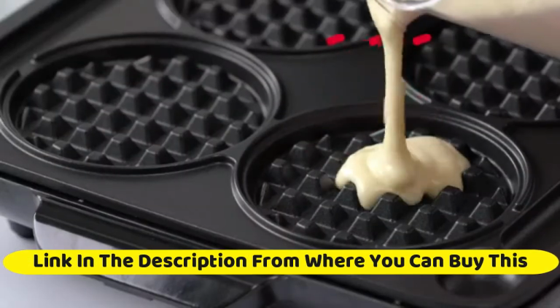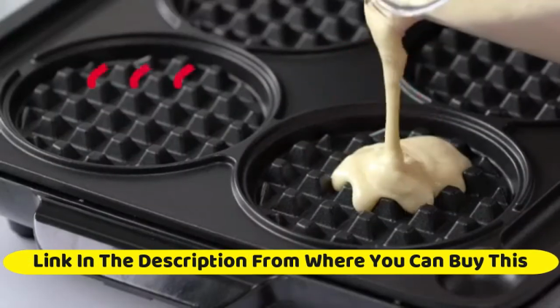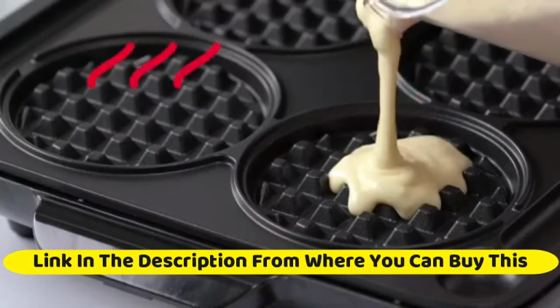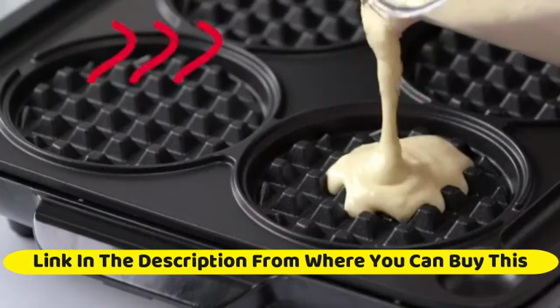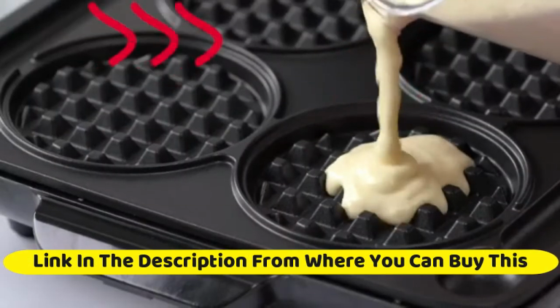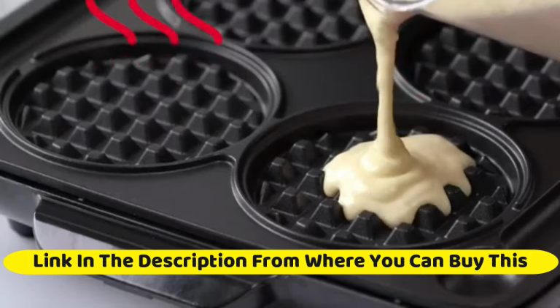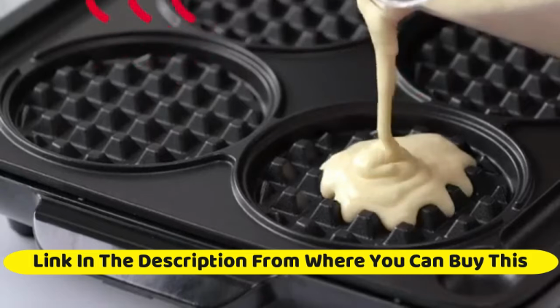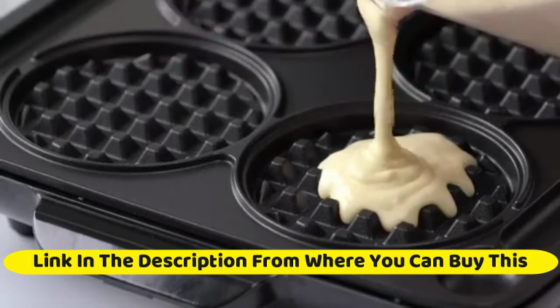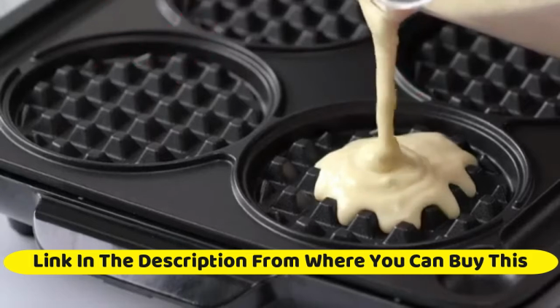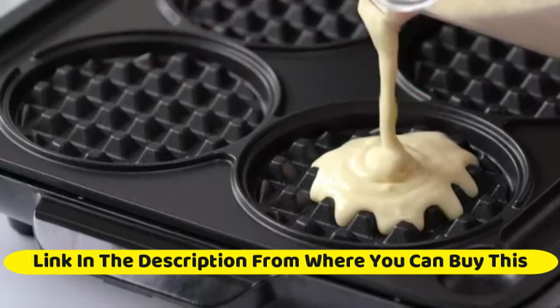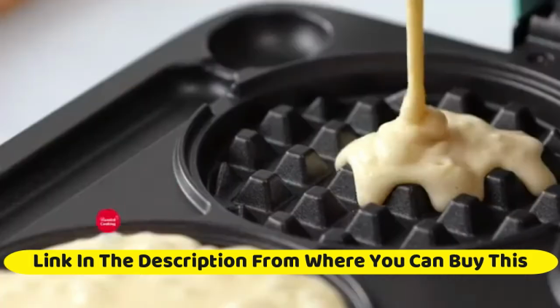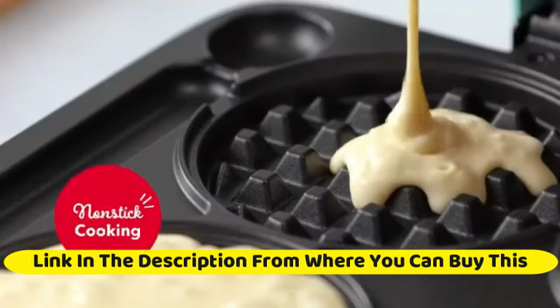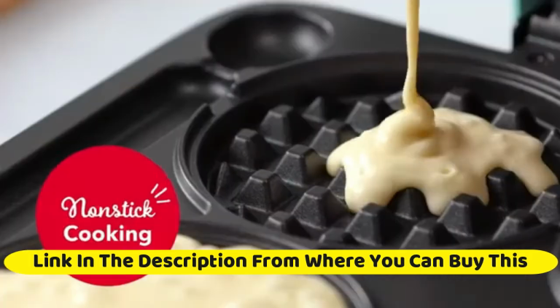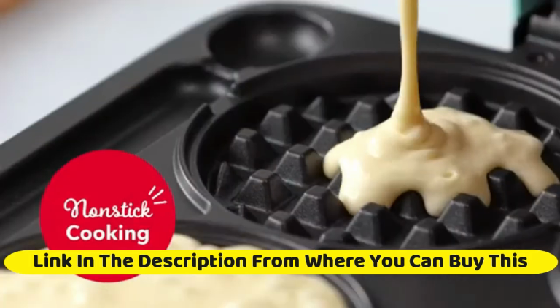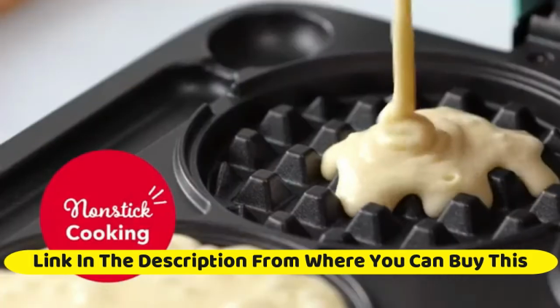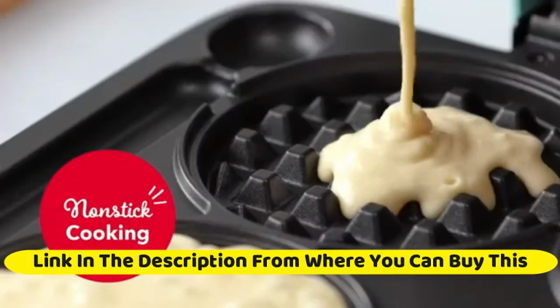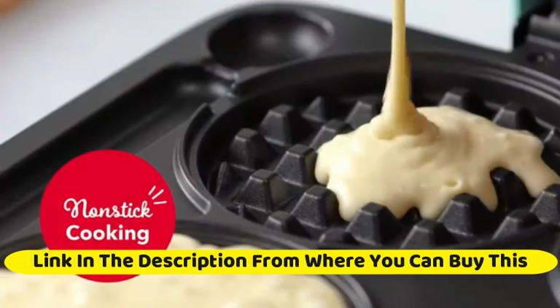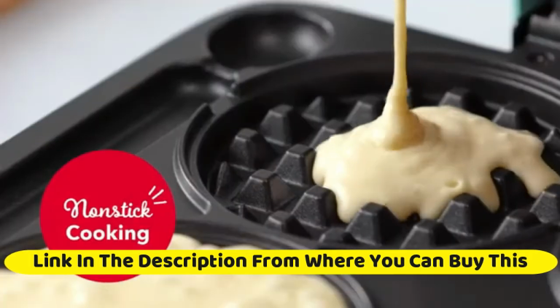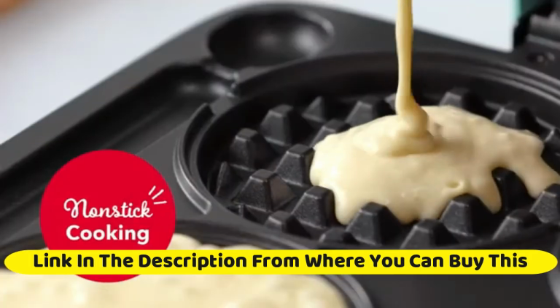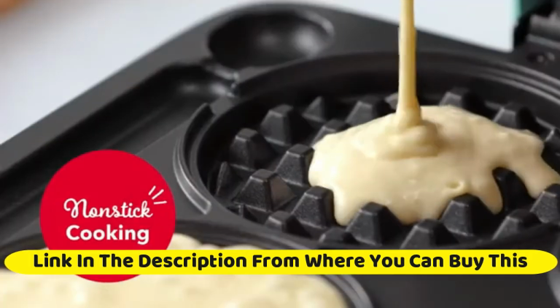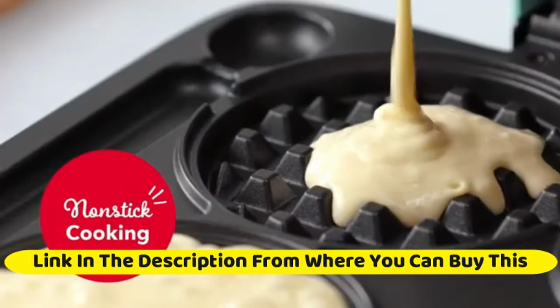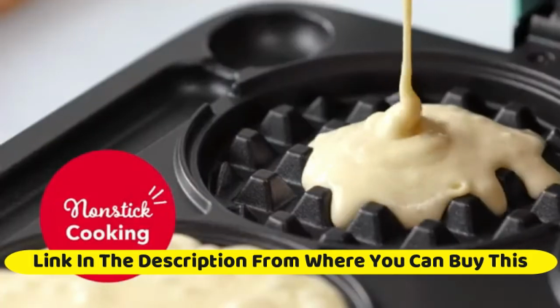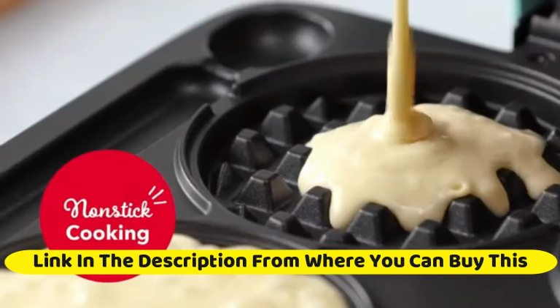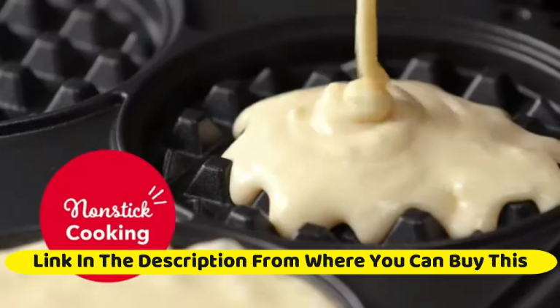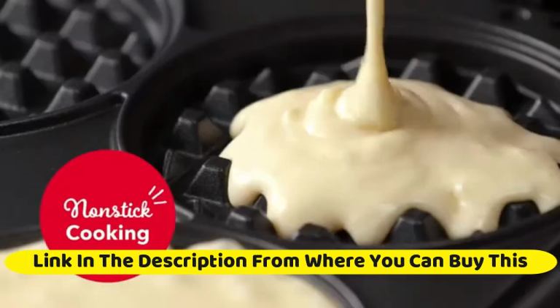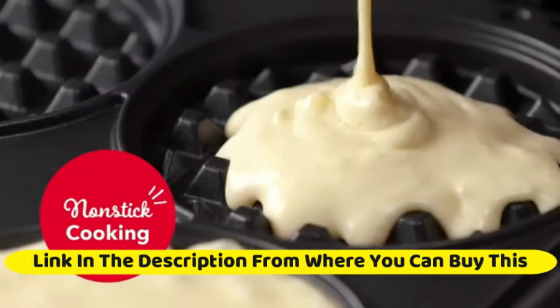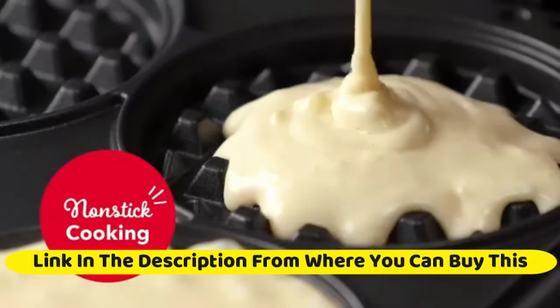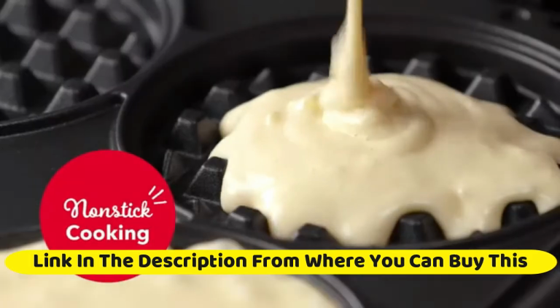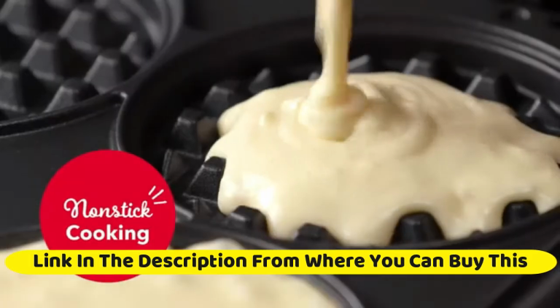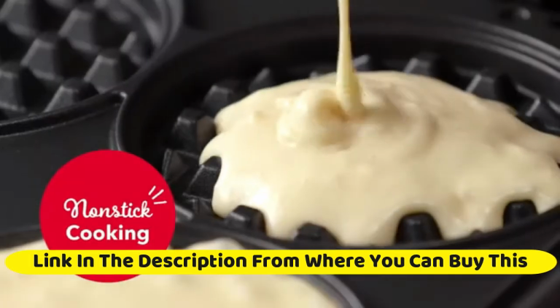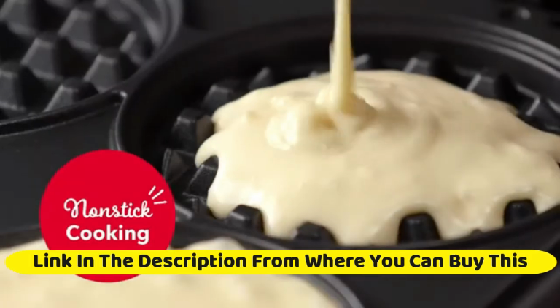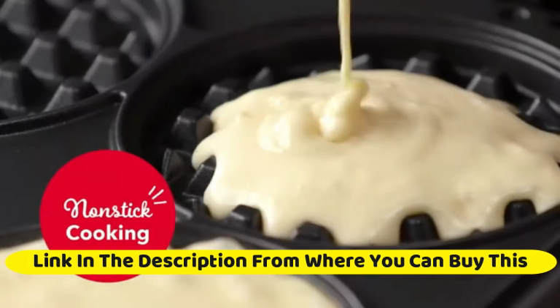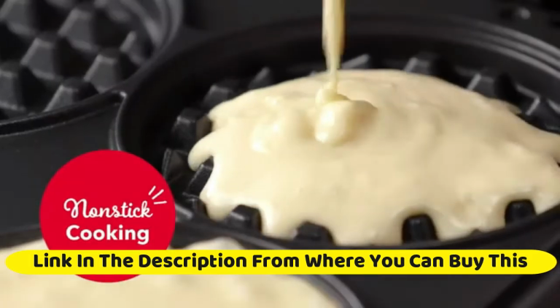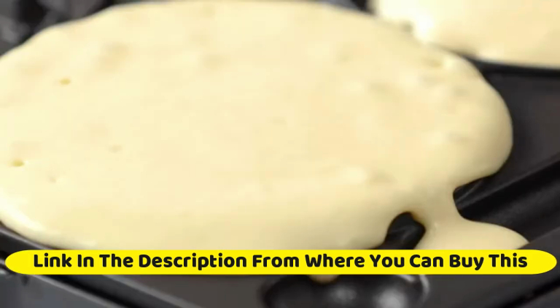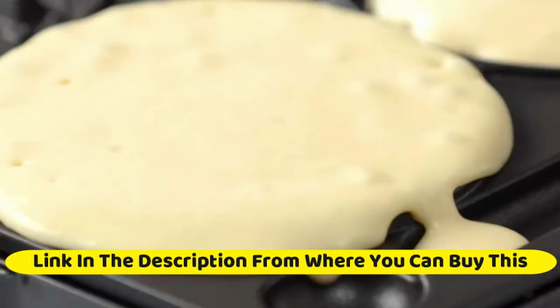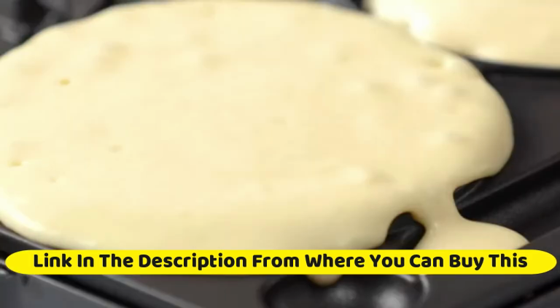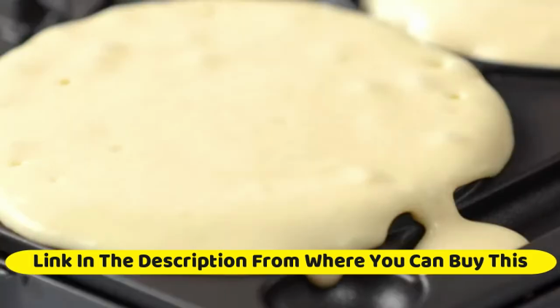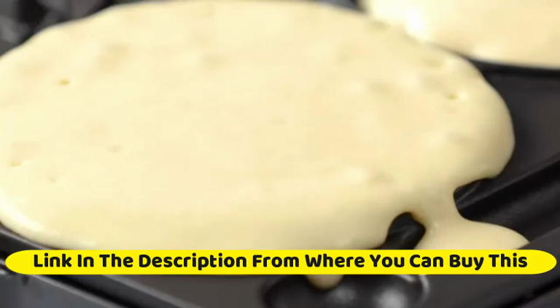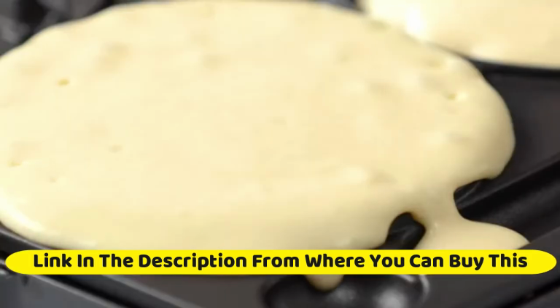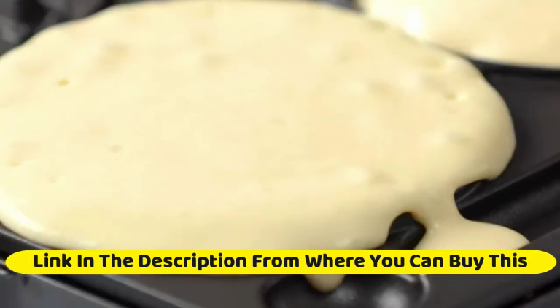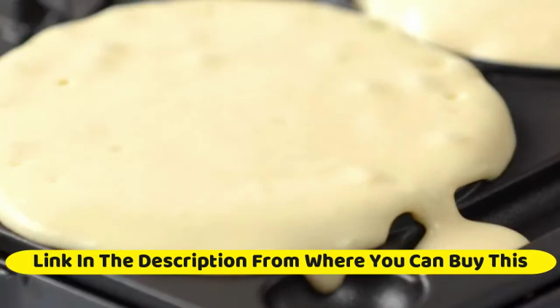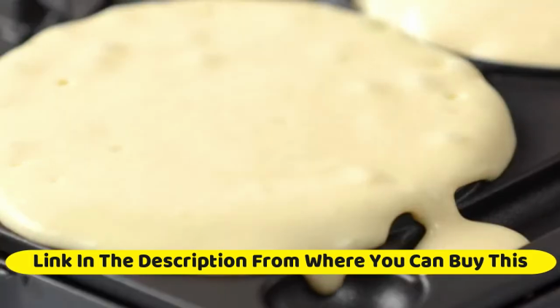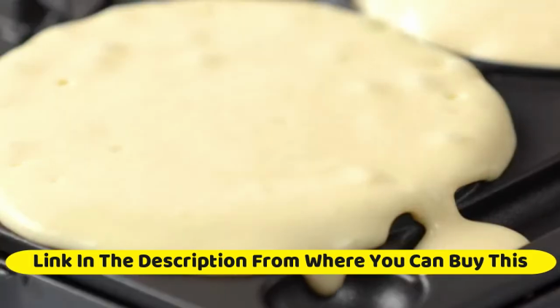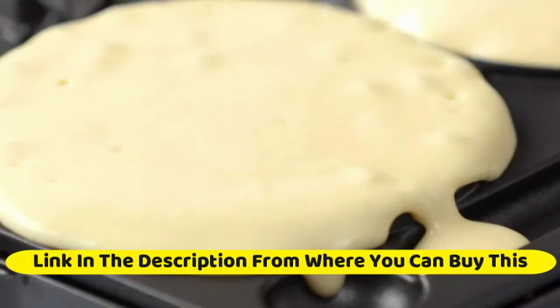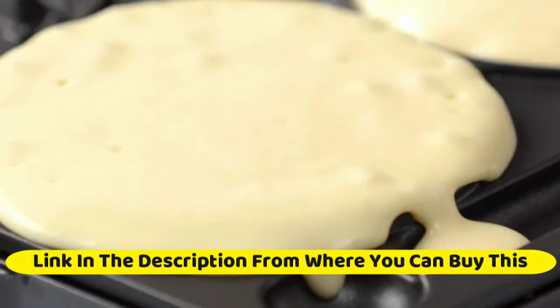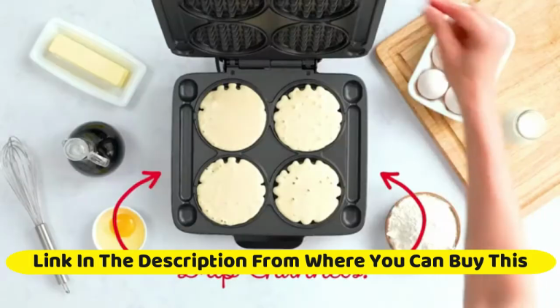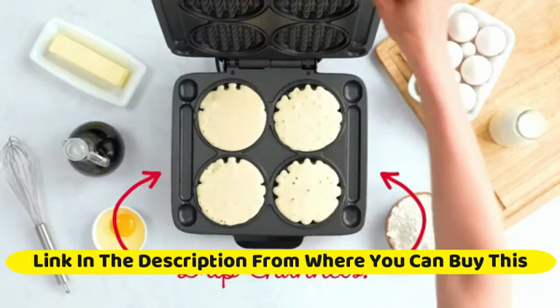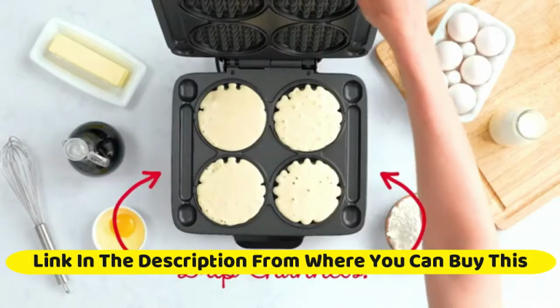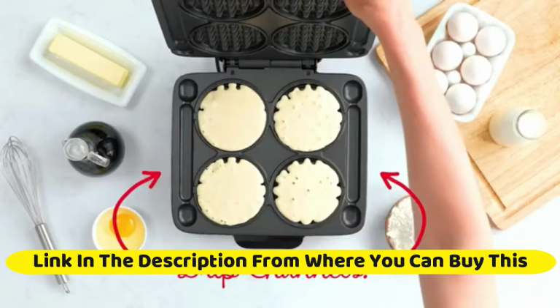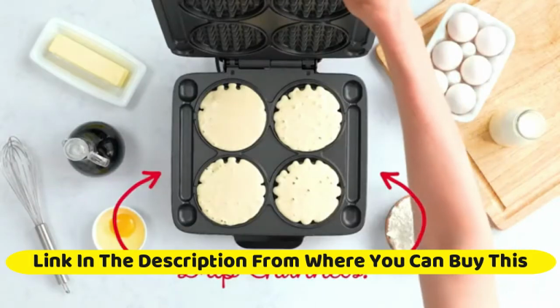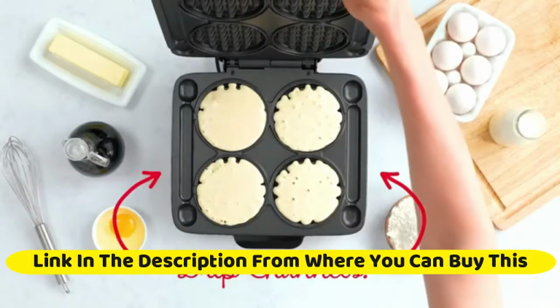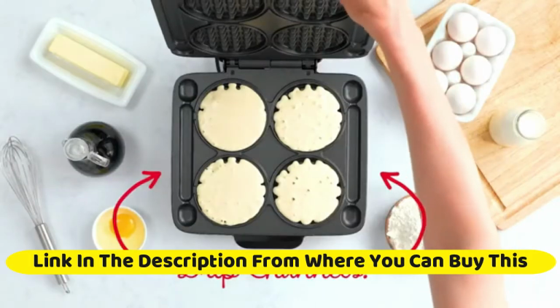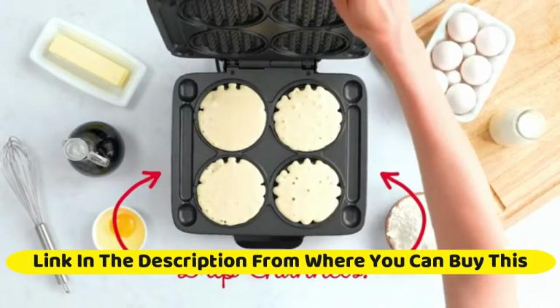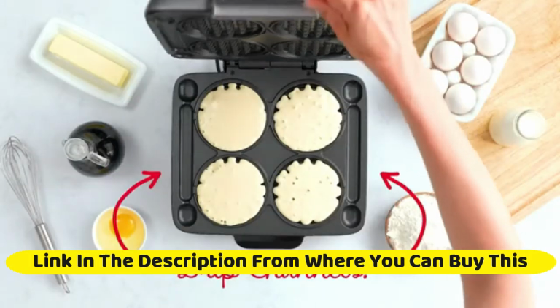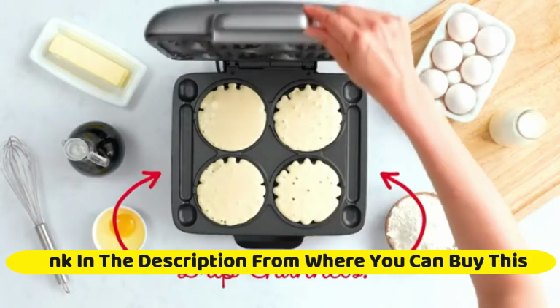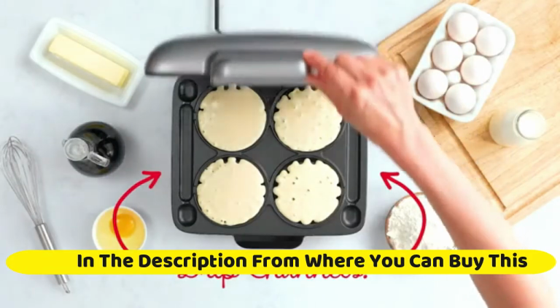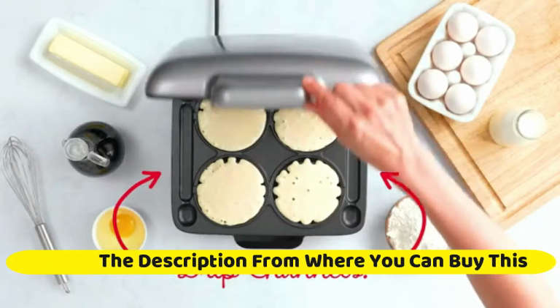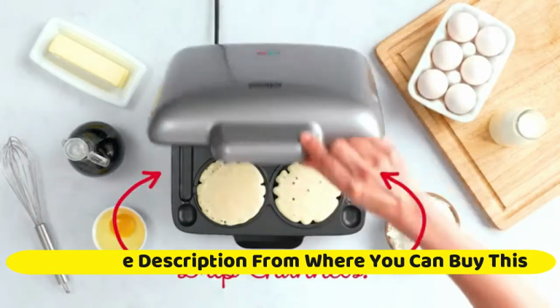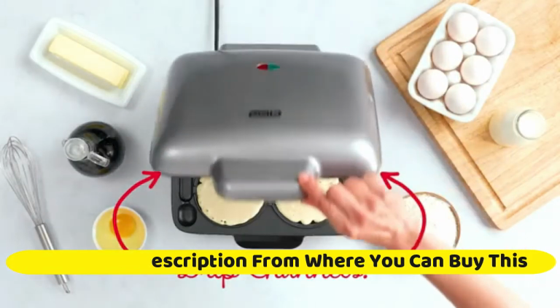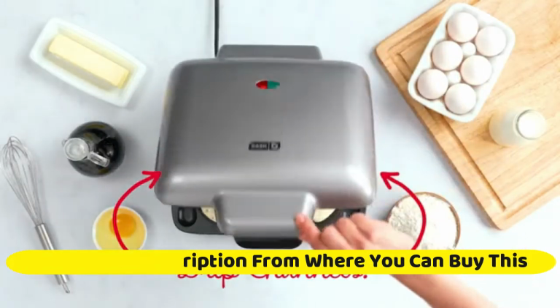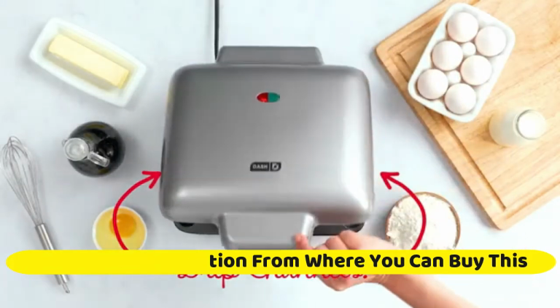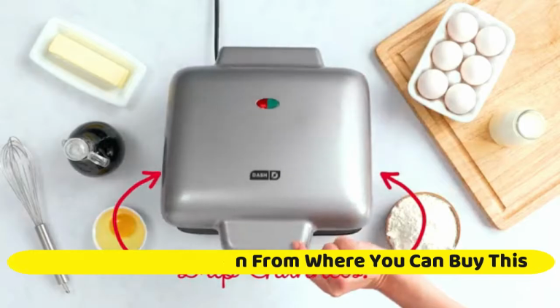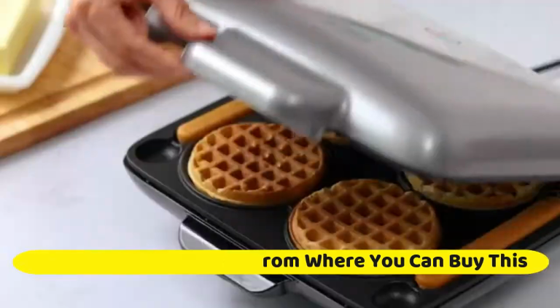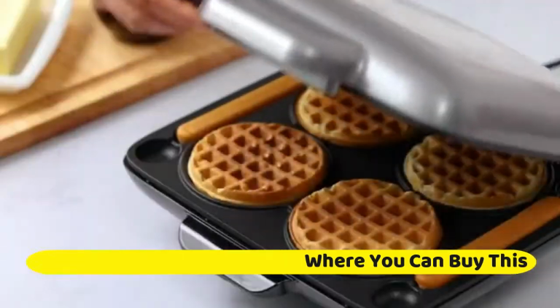More the merrier — your favorite 4 Dash mini waffles, now for the whole family. We listened when one waffle was not enough.